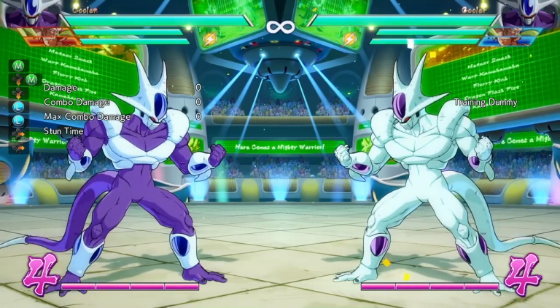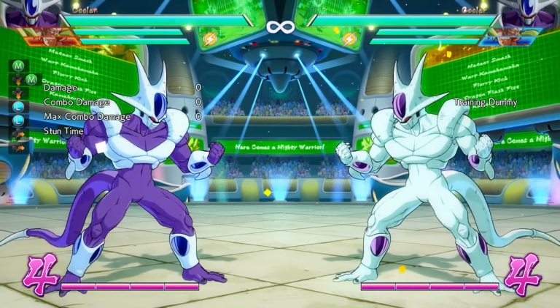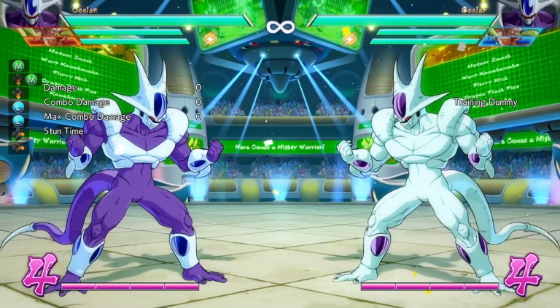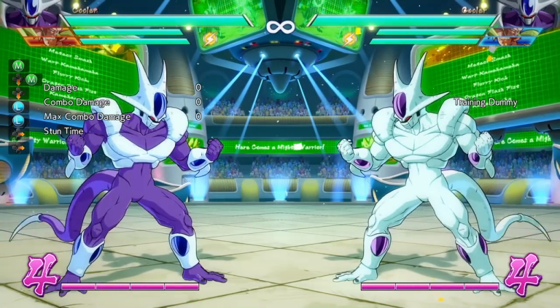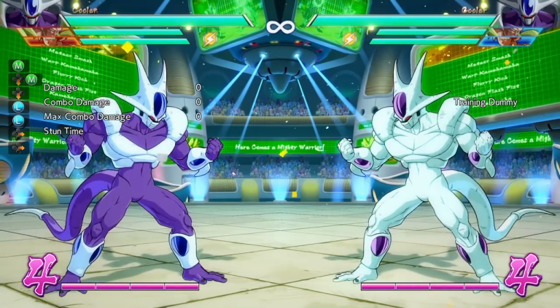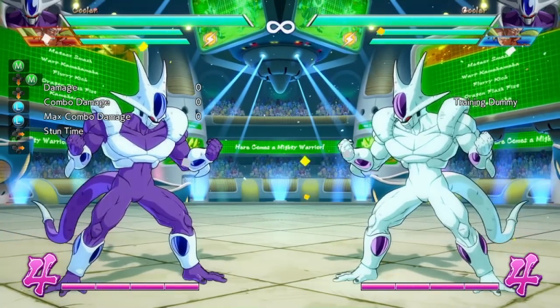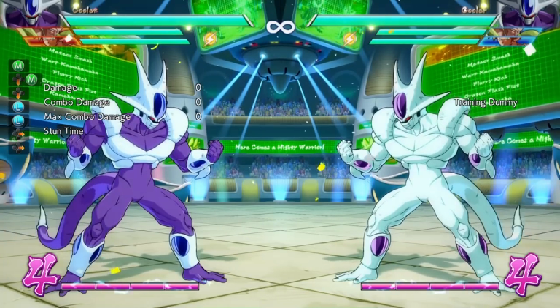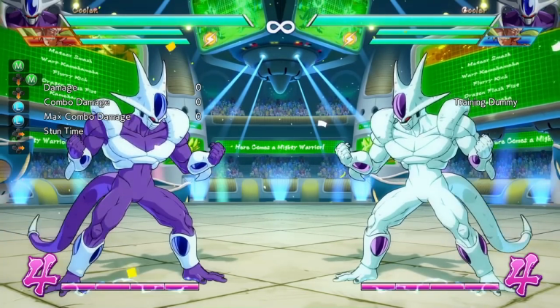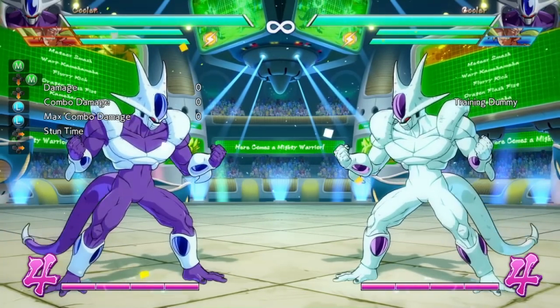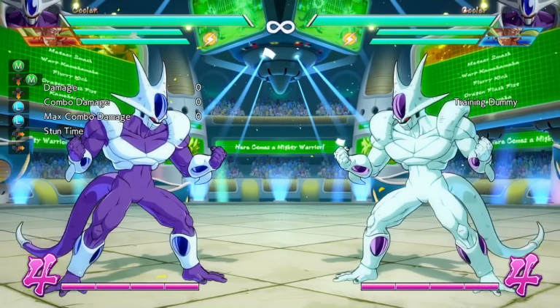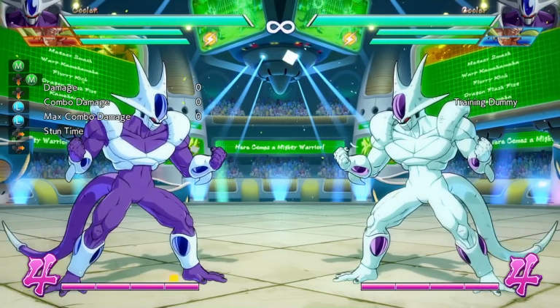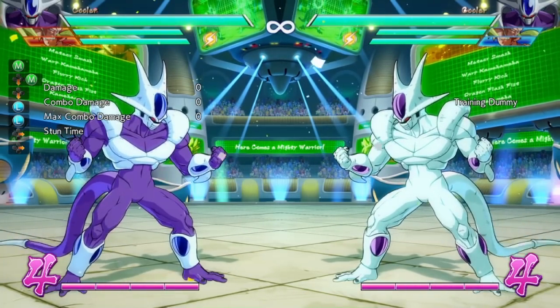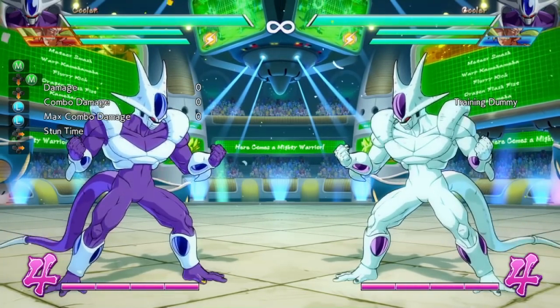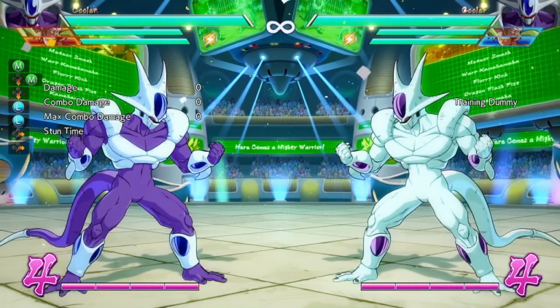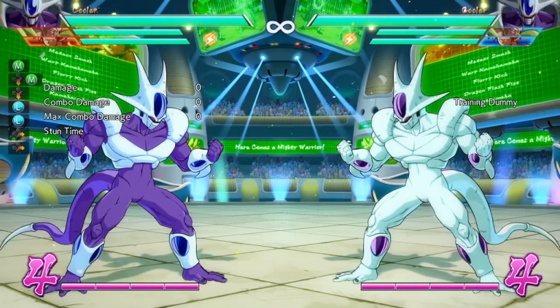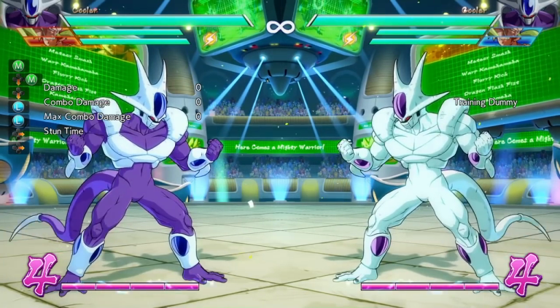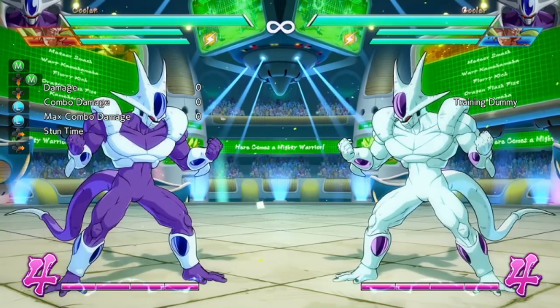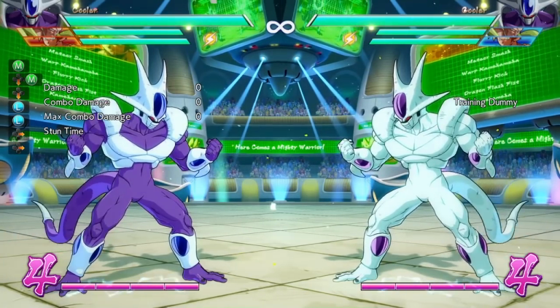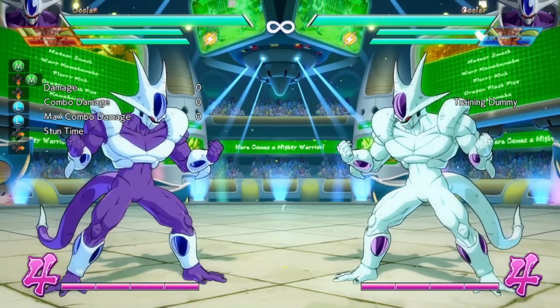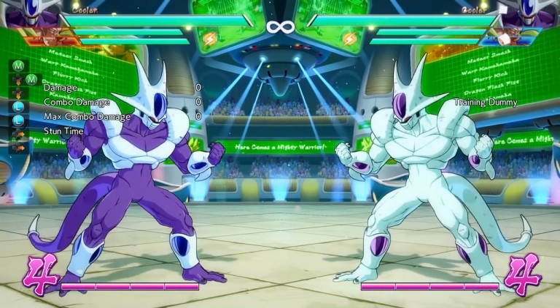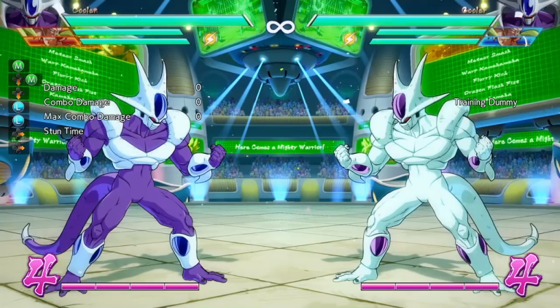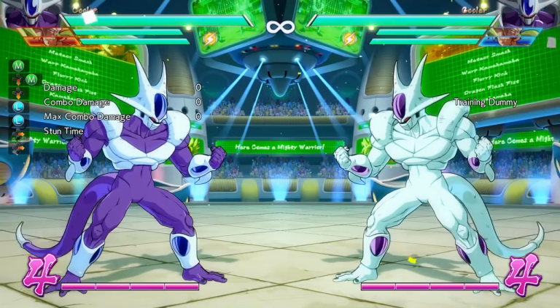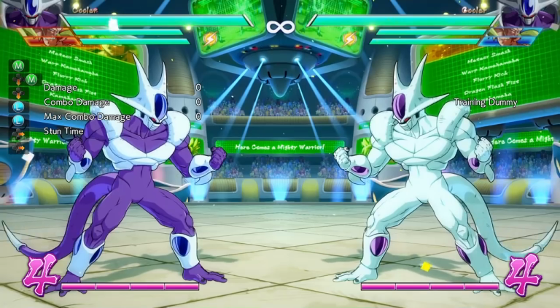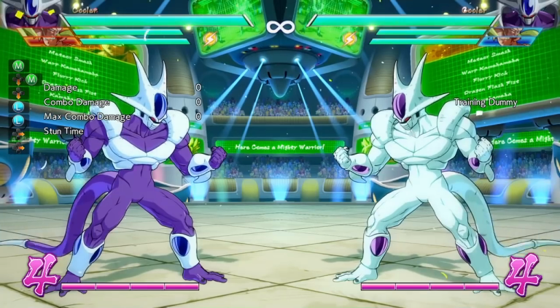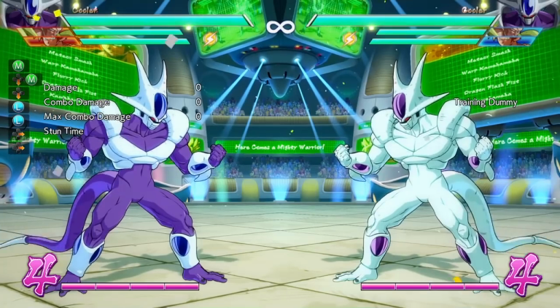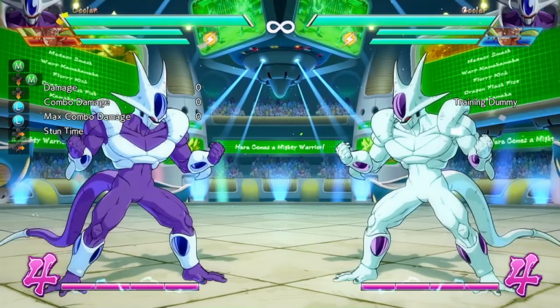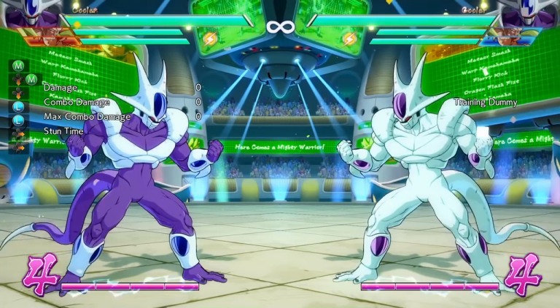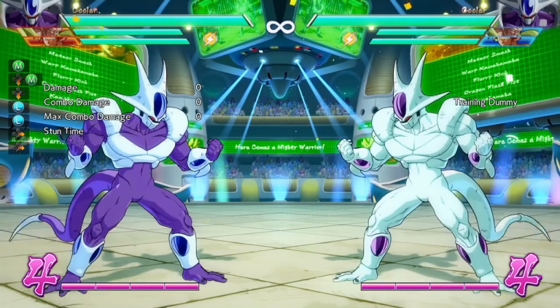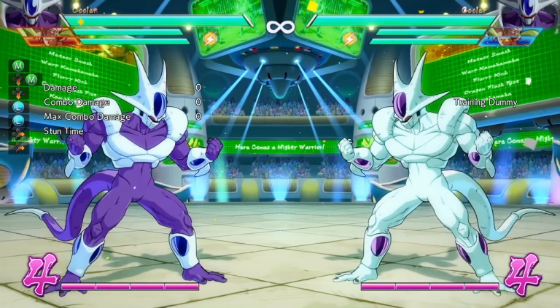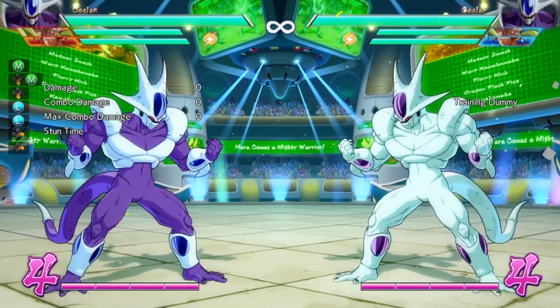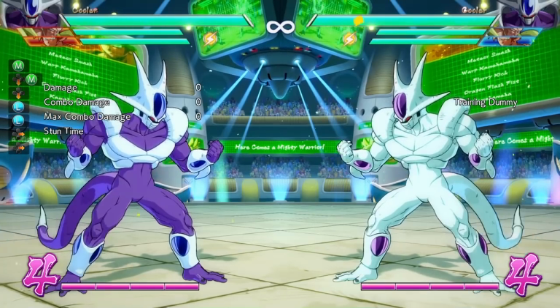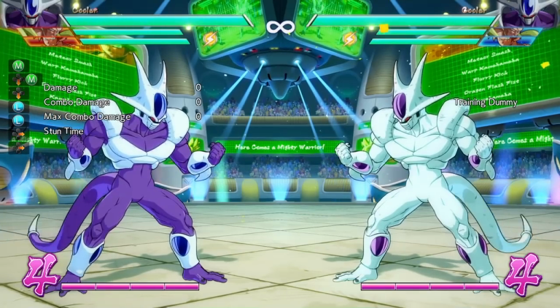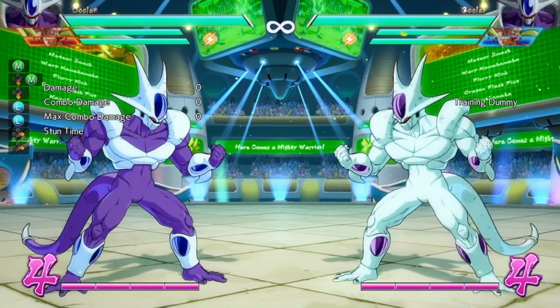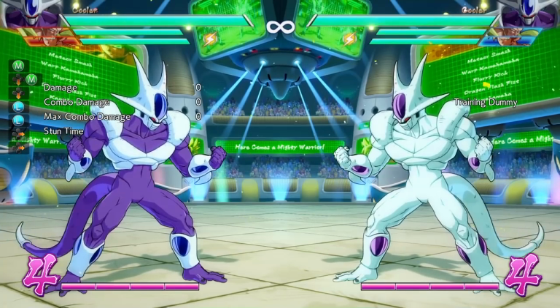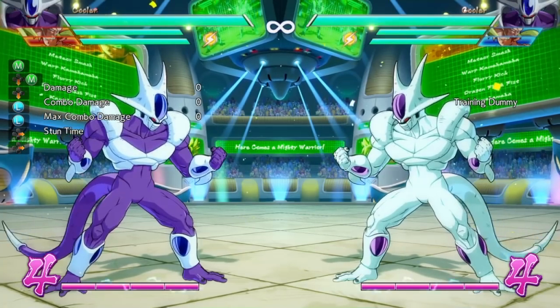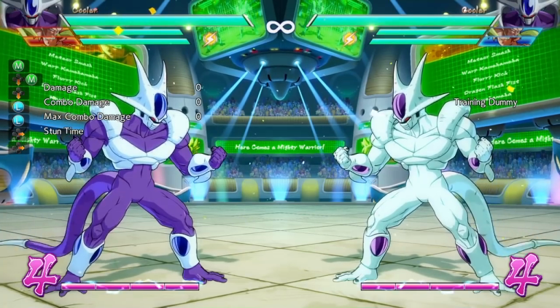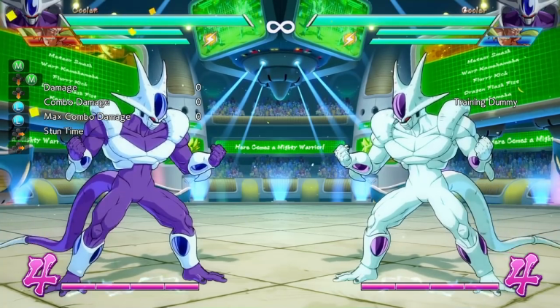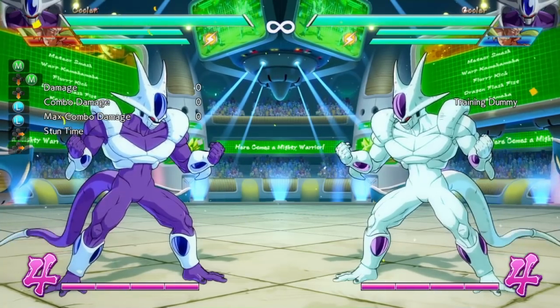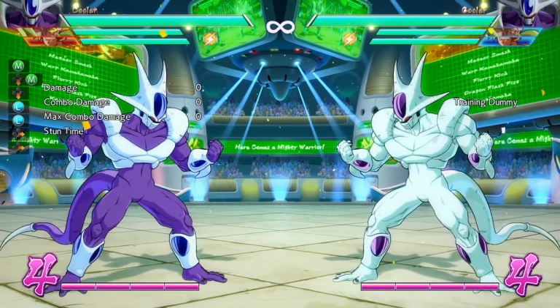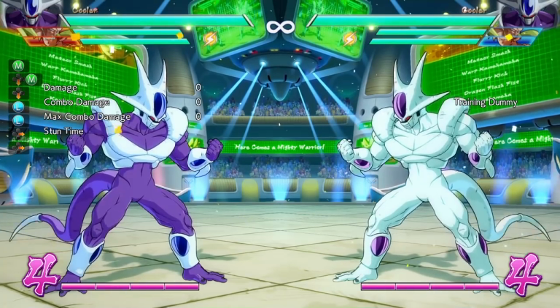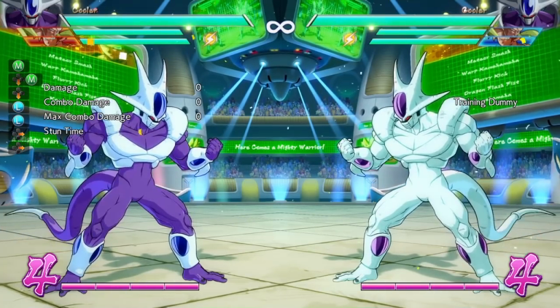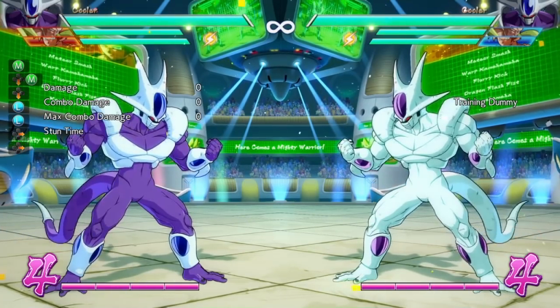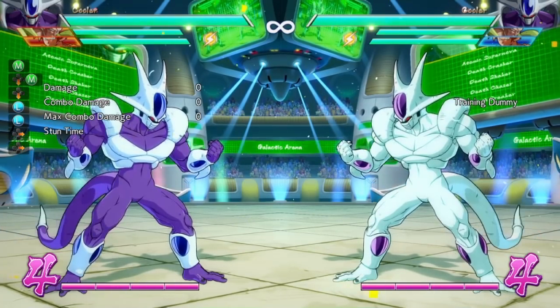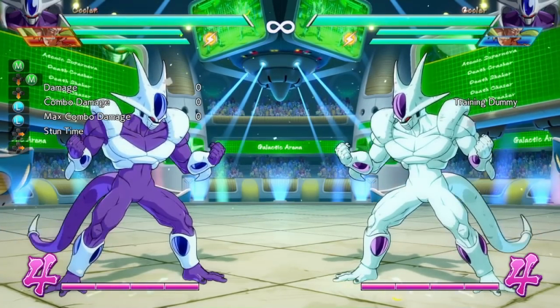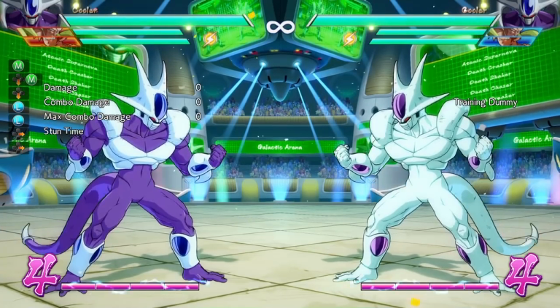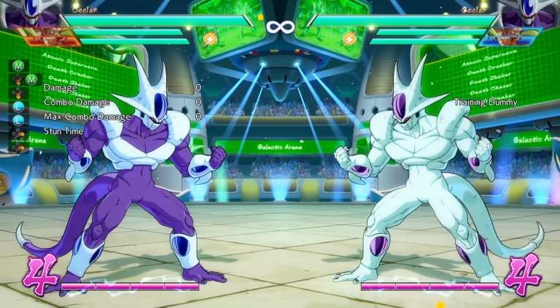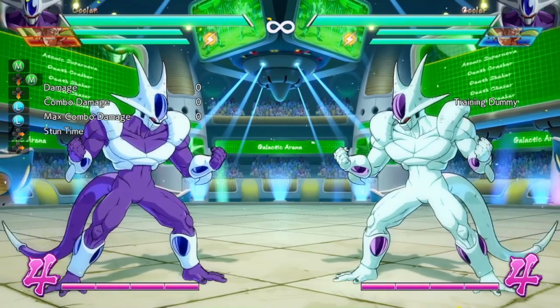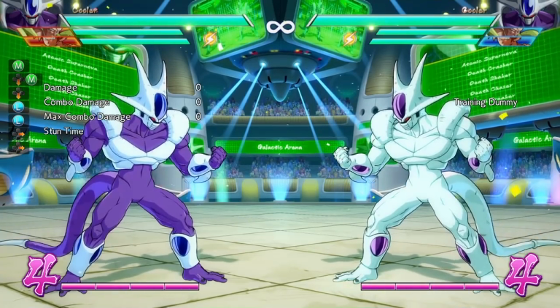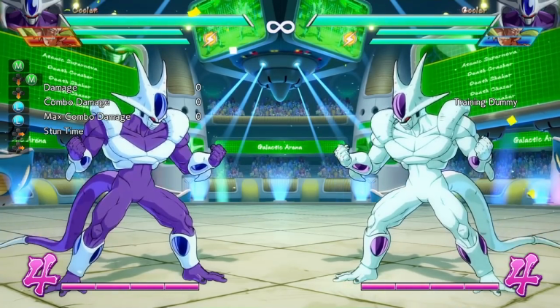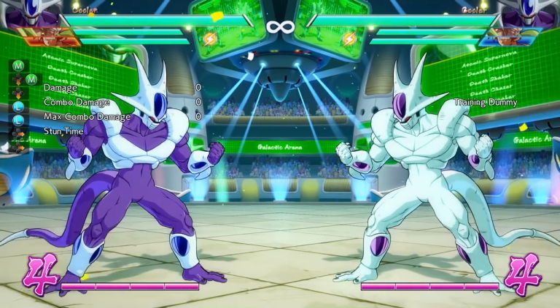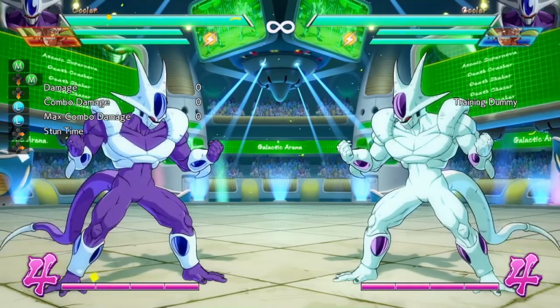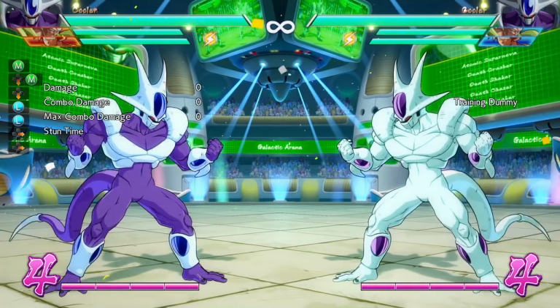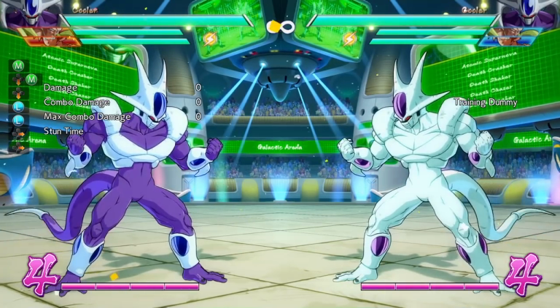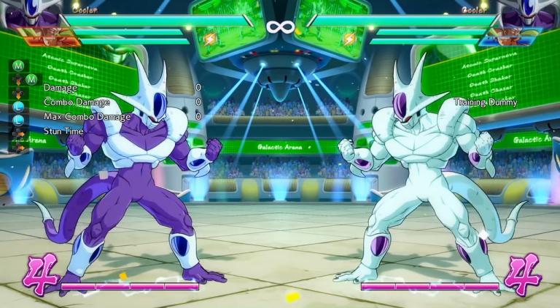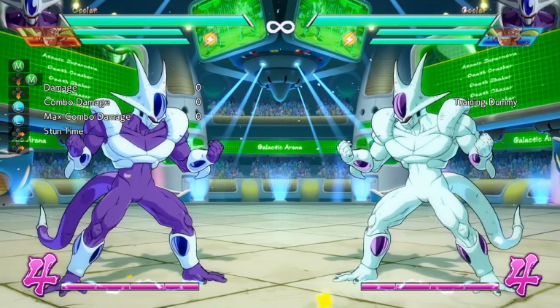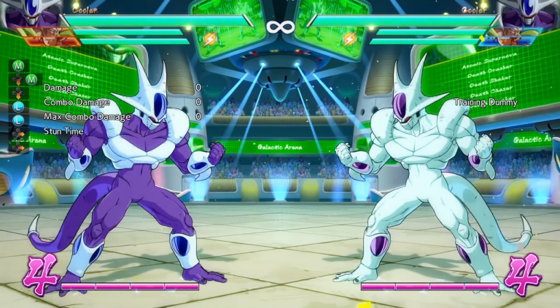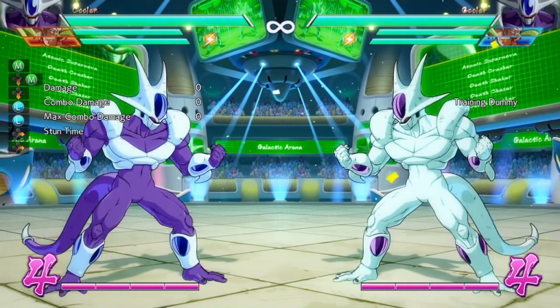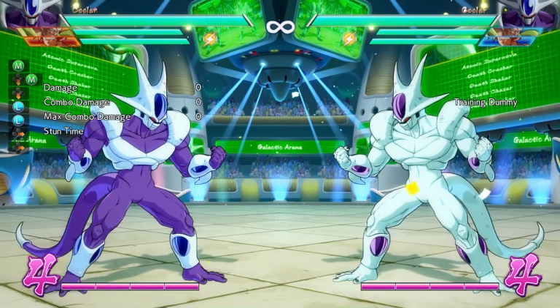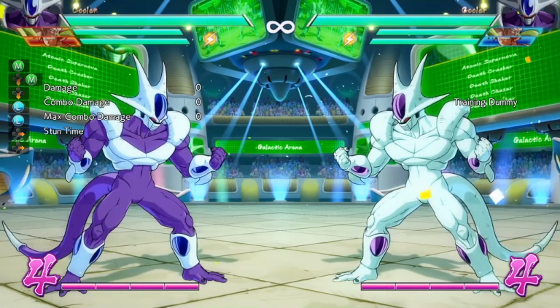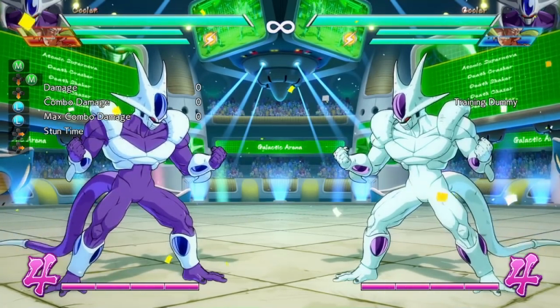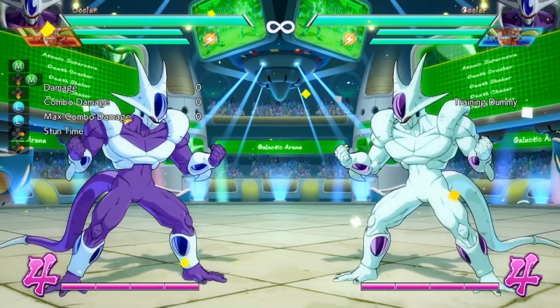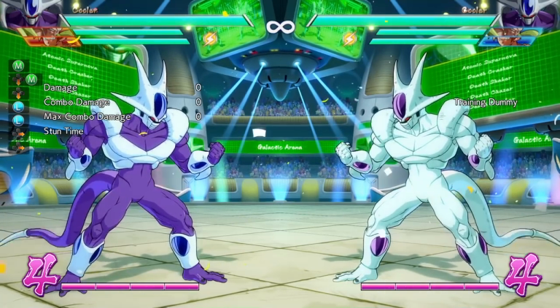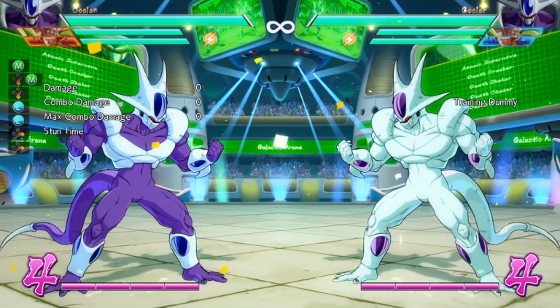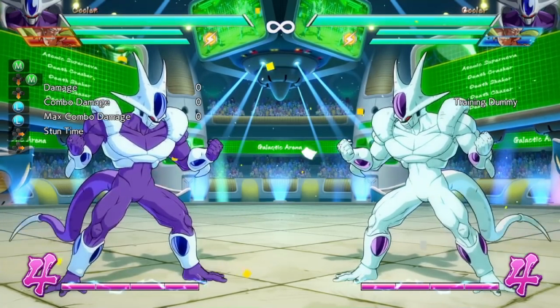This time, this What To Do On Block is going to be Frieza's older brother, the last DLC character, Cooler.